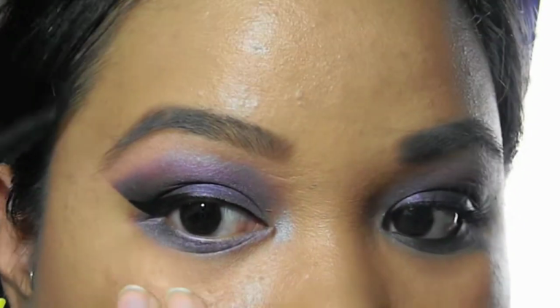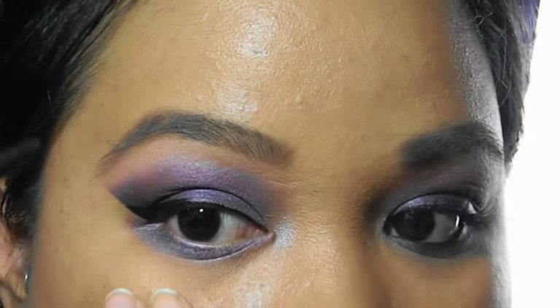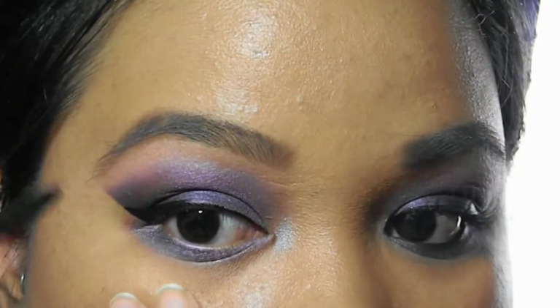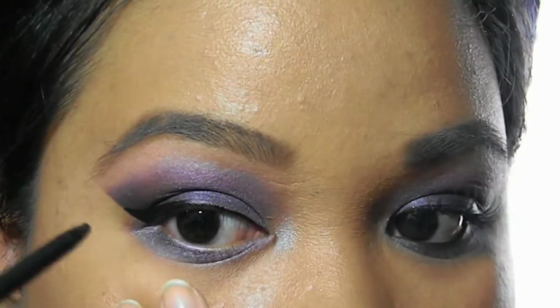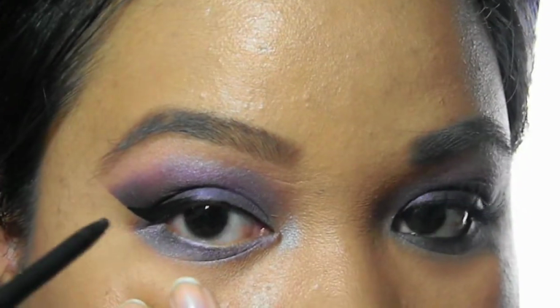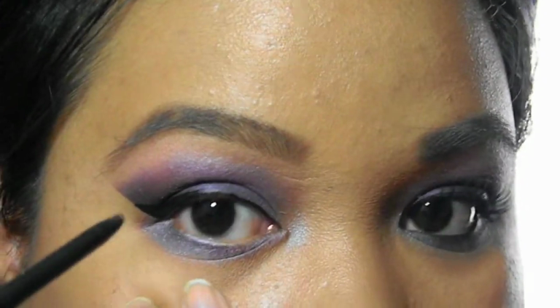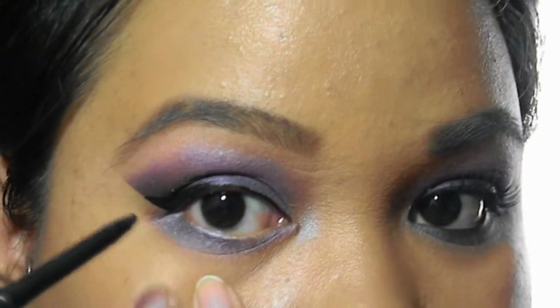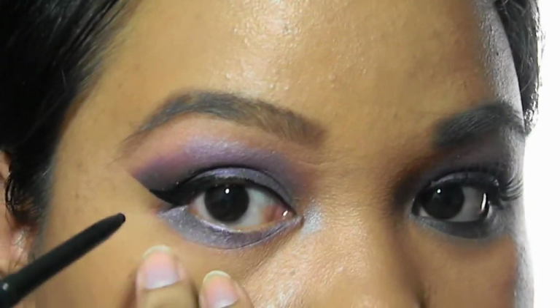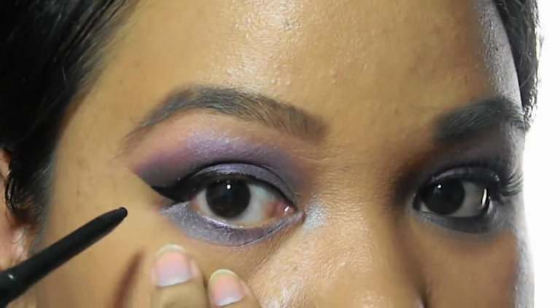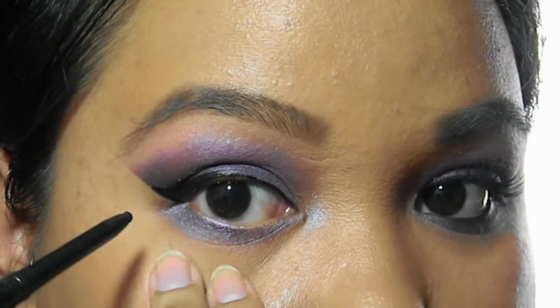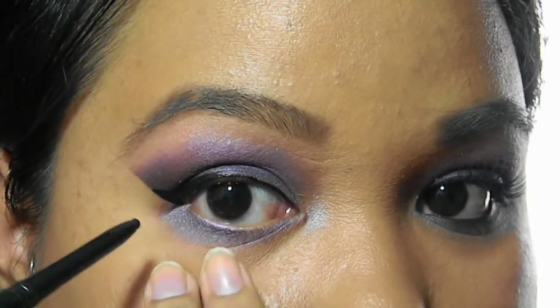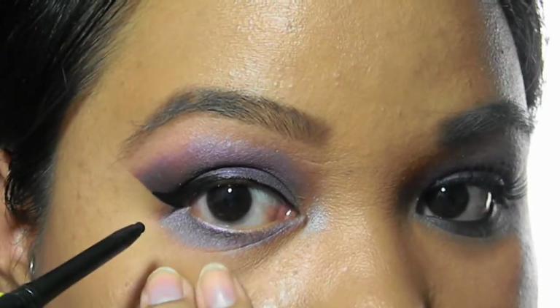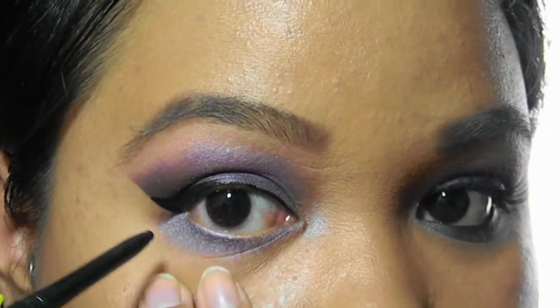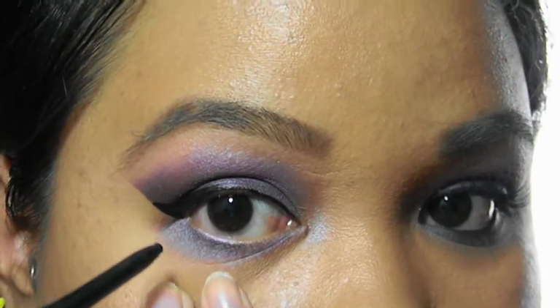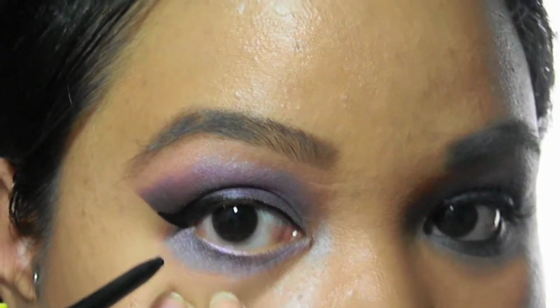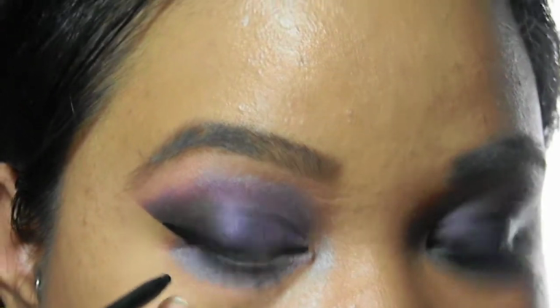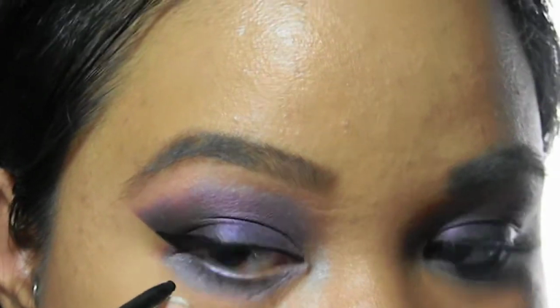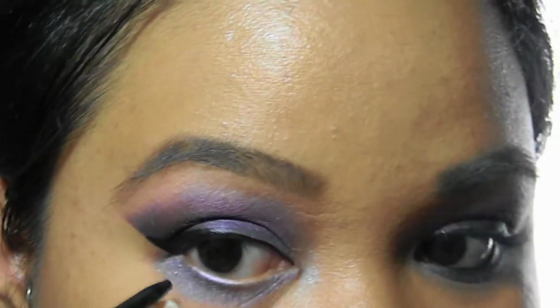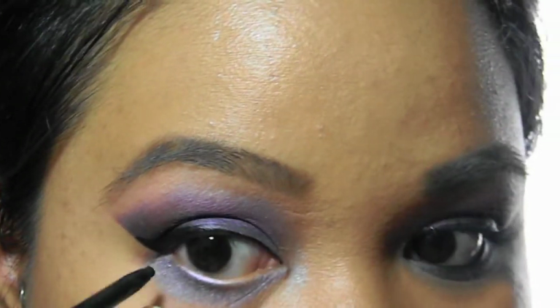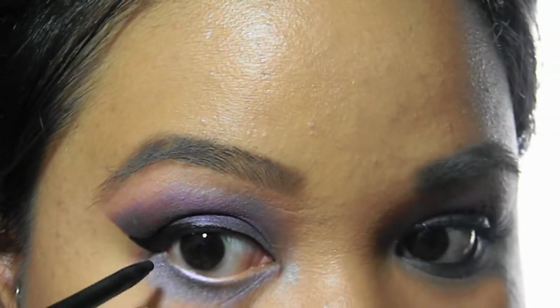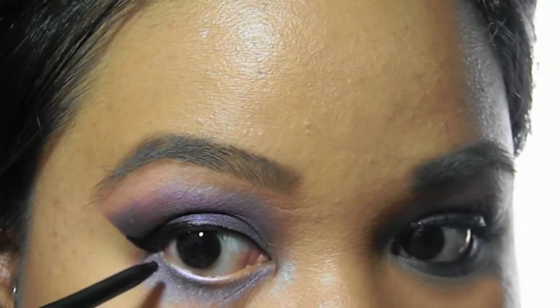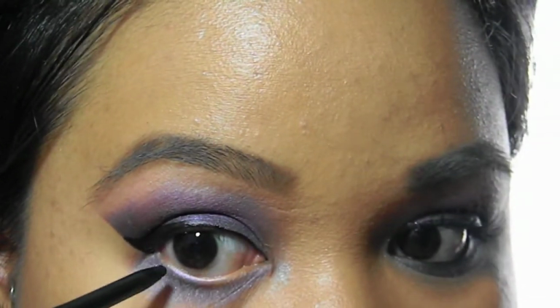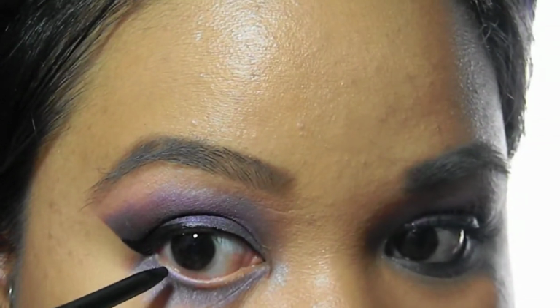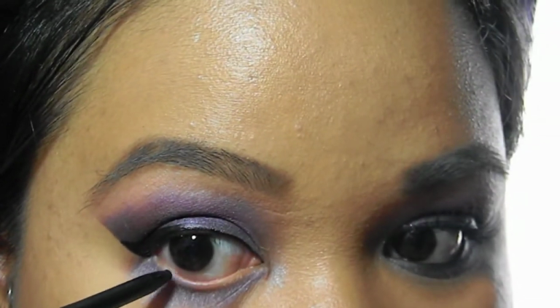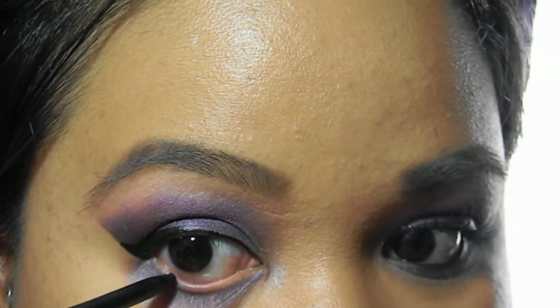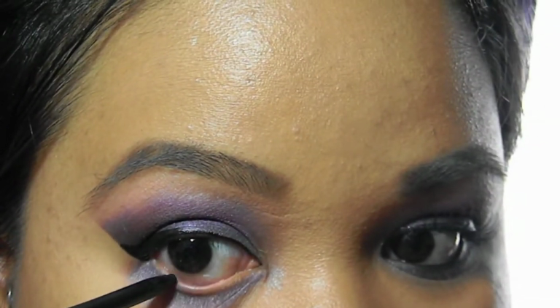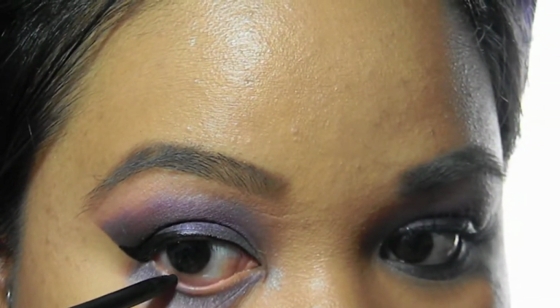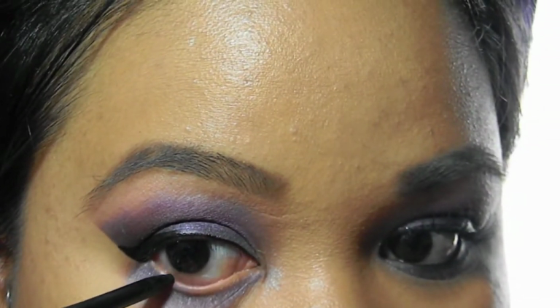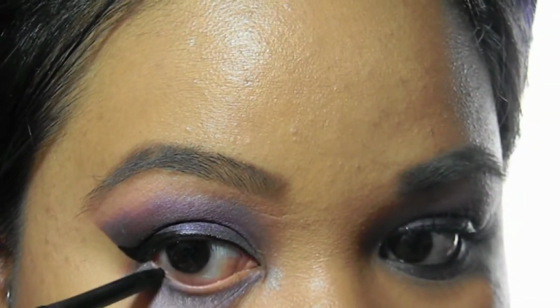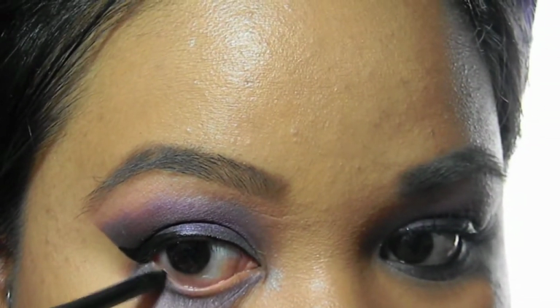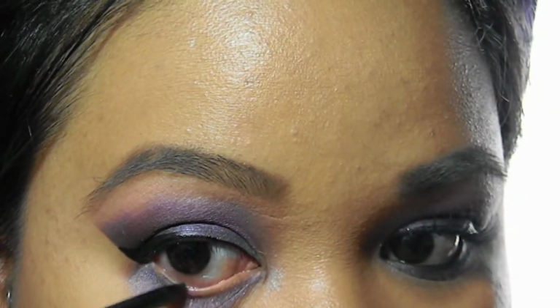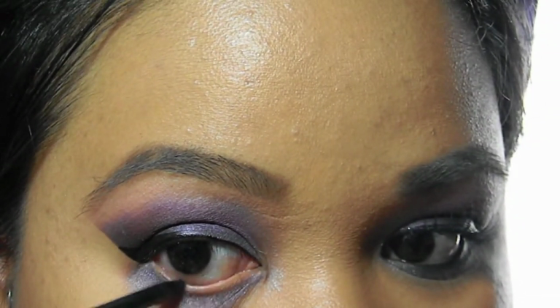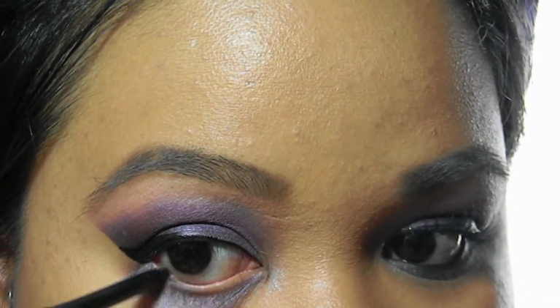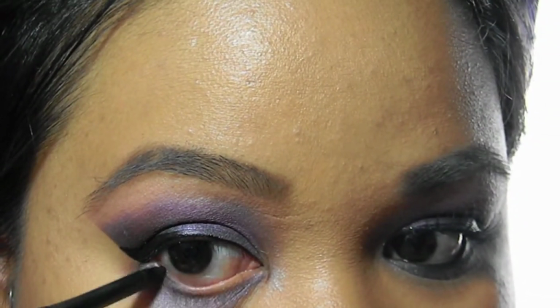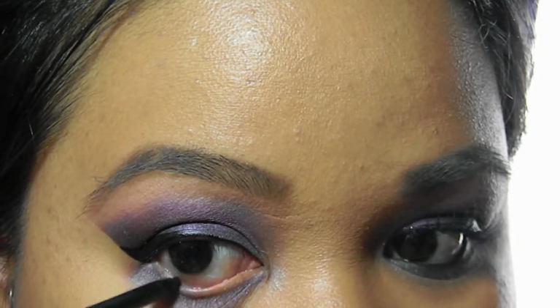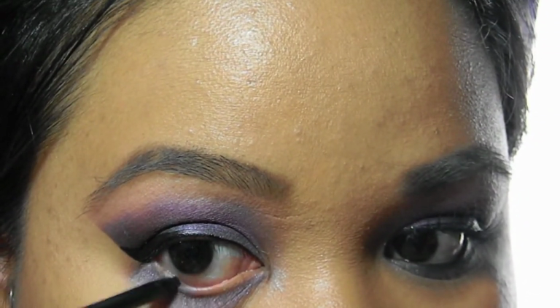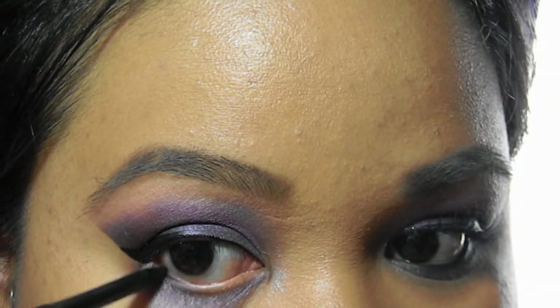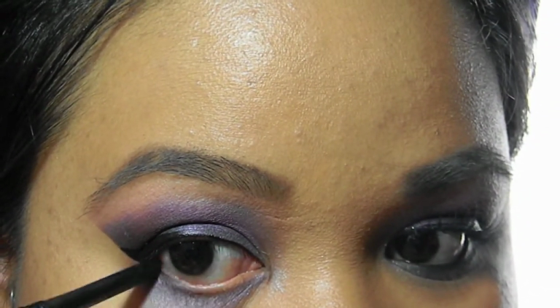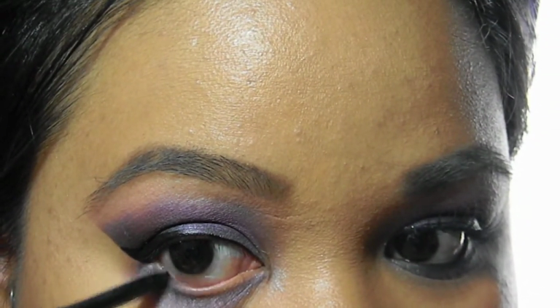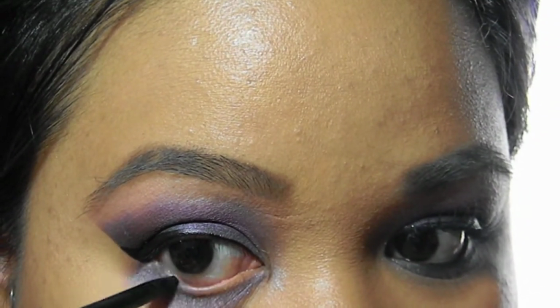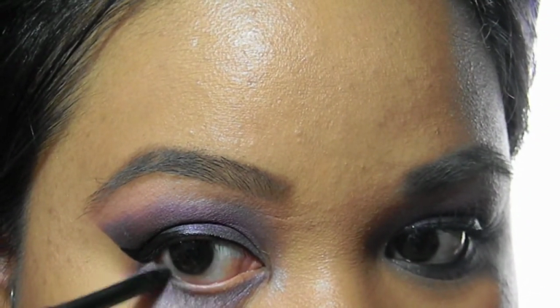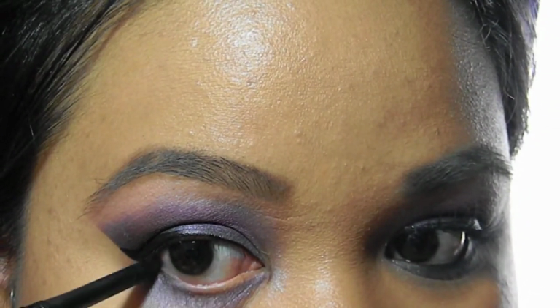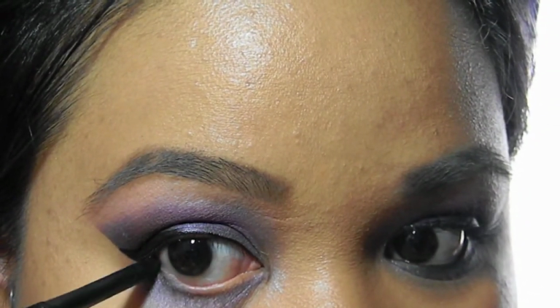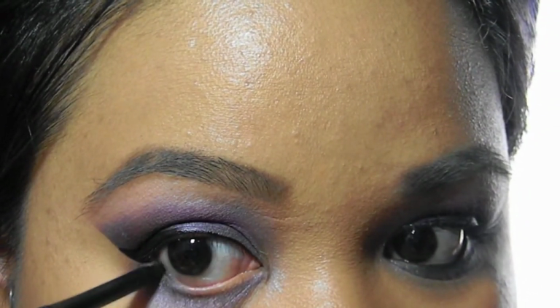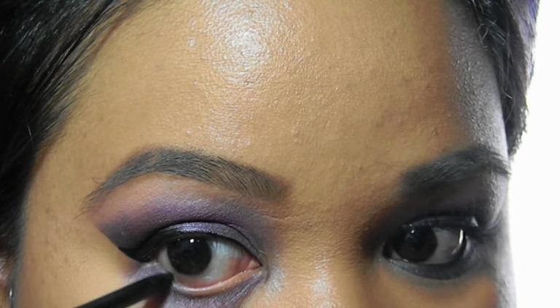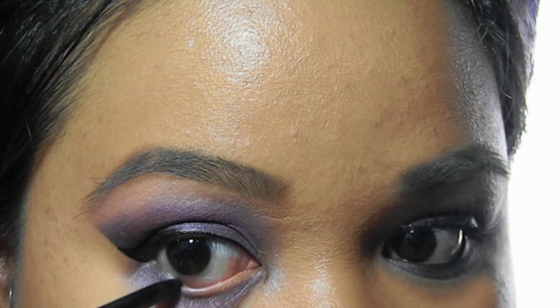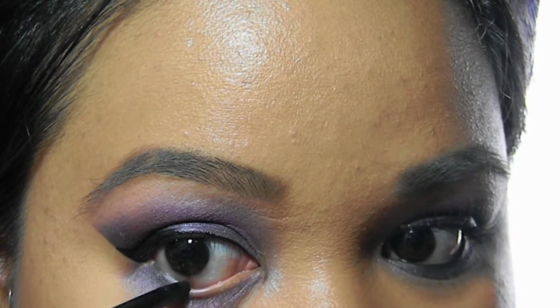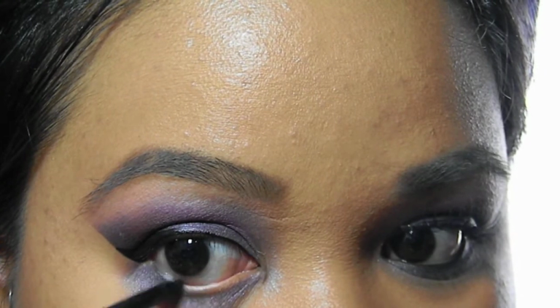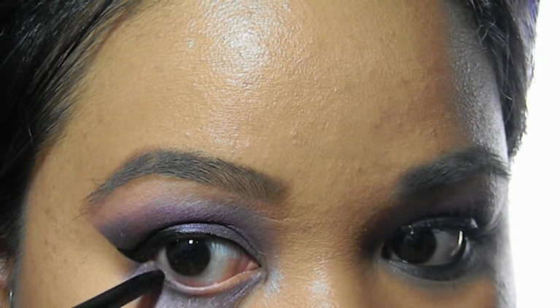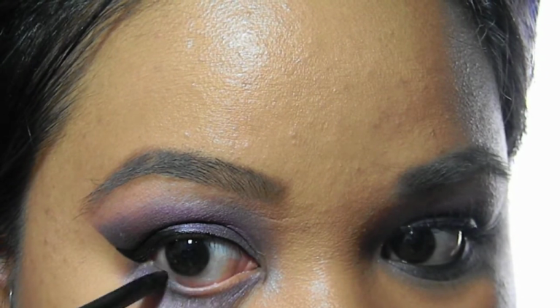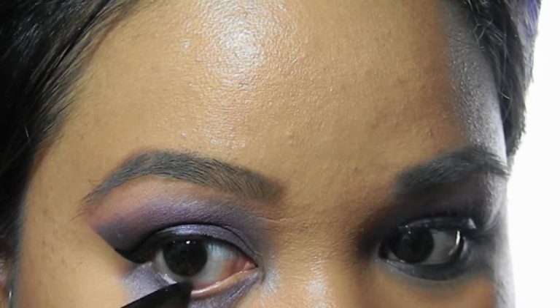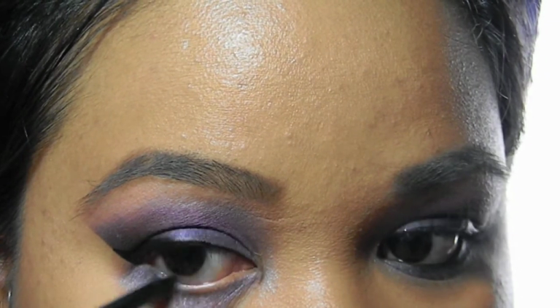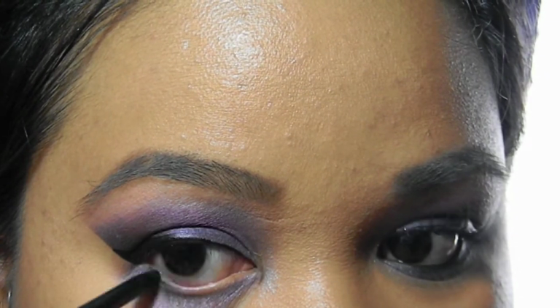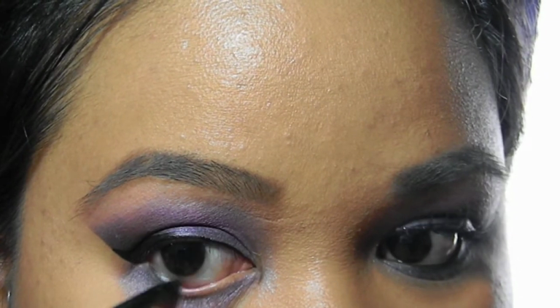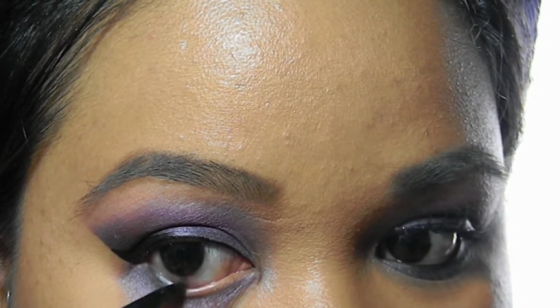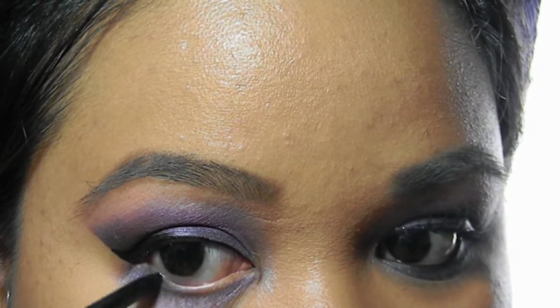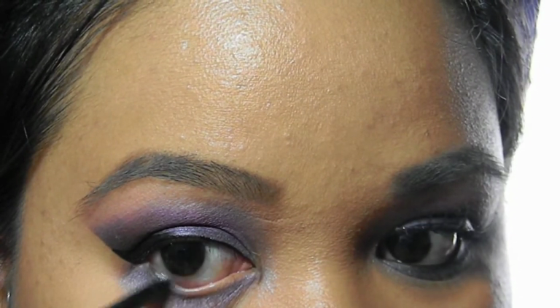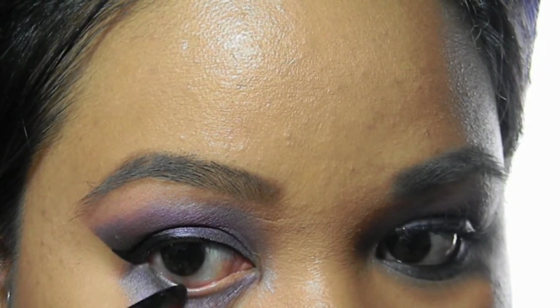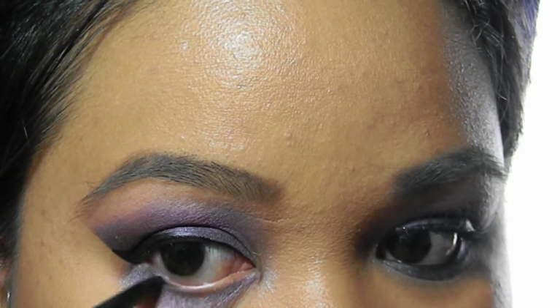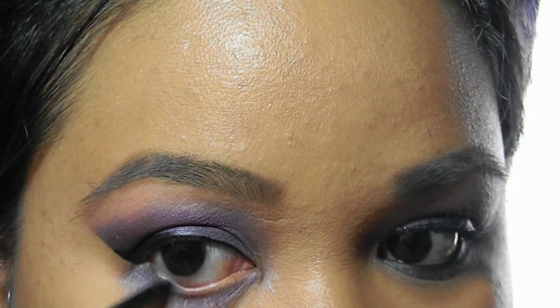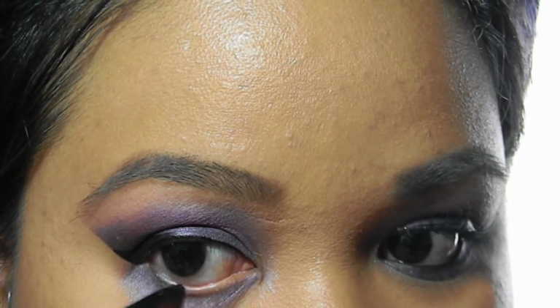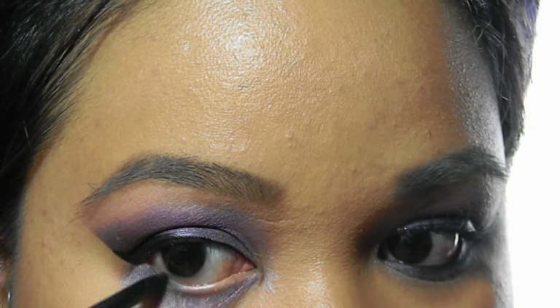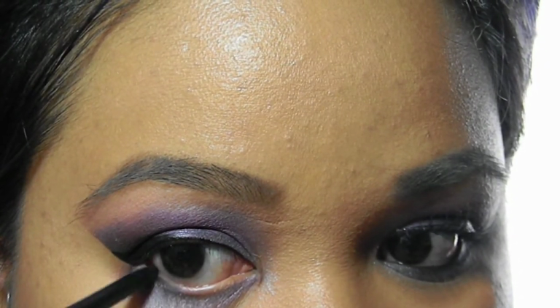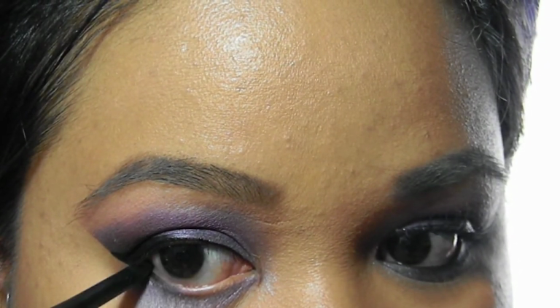Line your bottom waterline with a black eyeliner. It doesn't have to be perfect — we're going to smudge it out later.